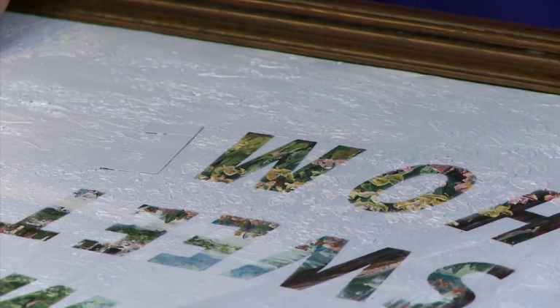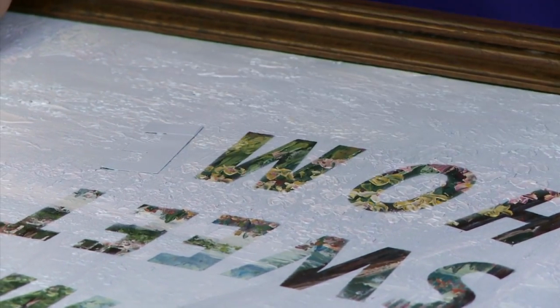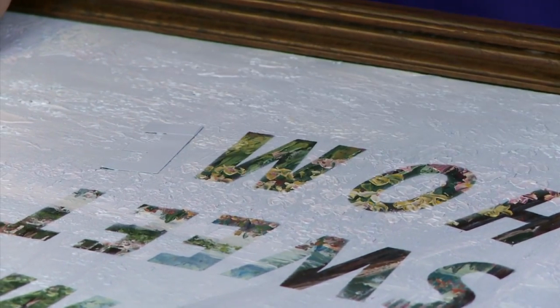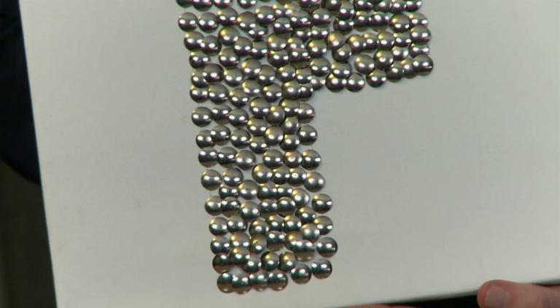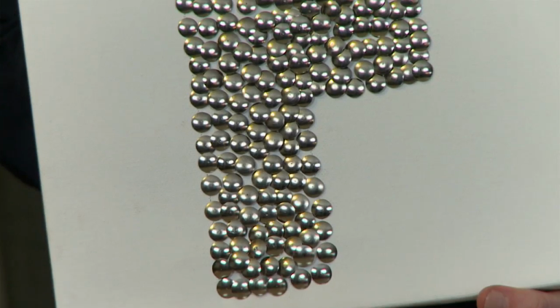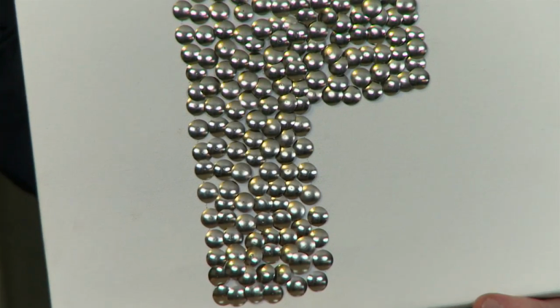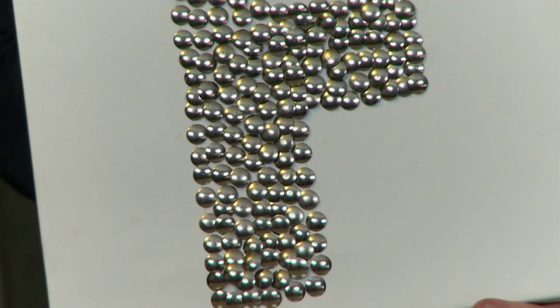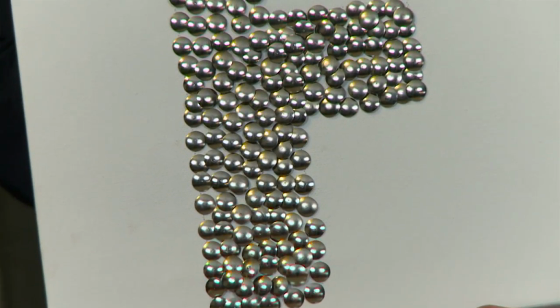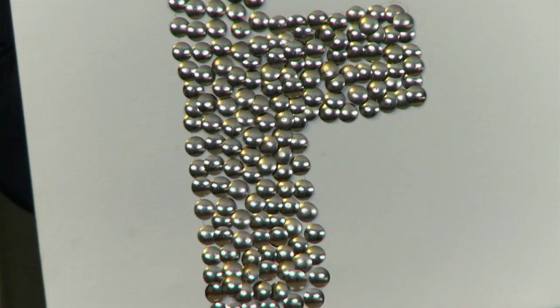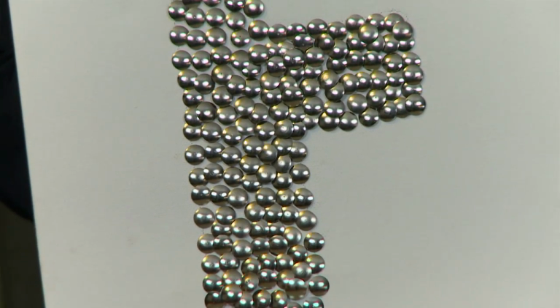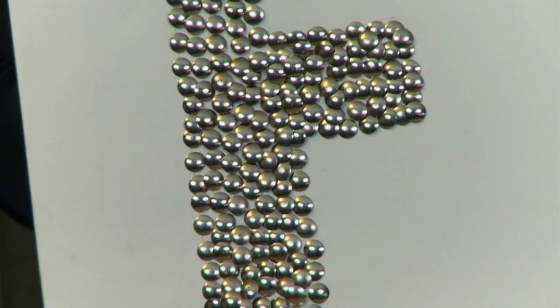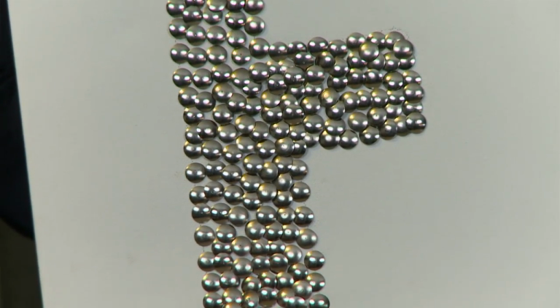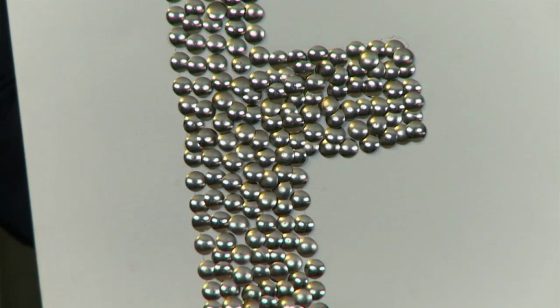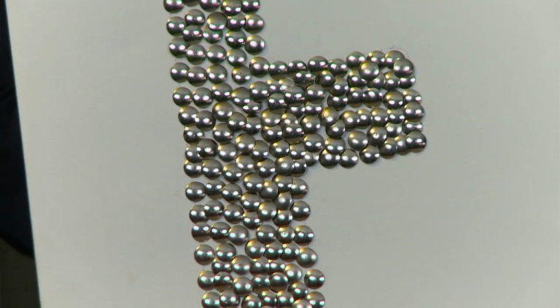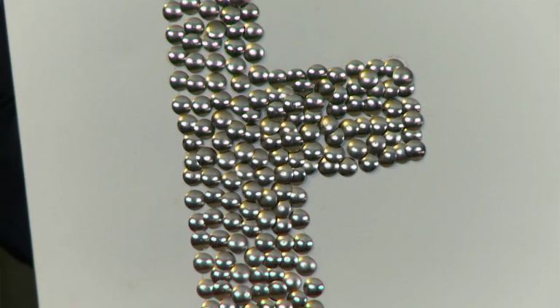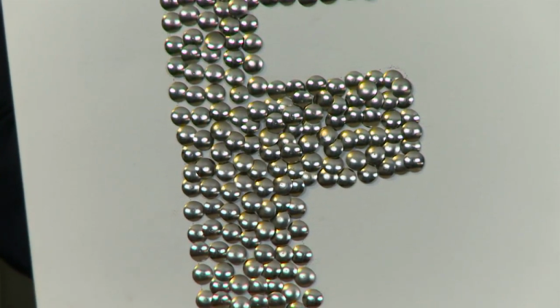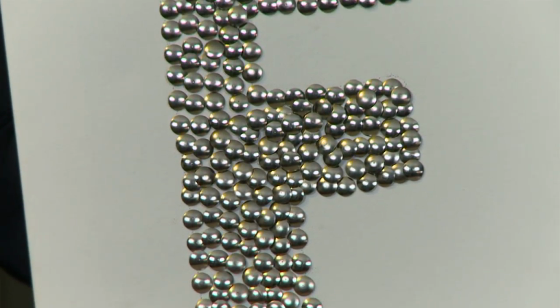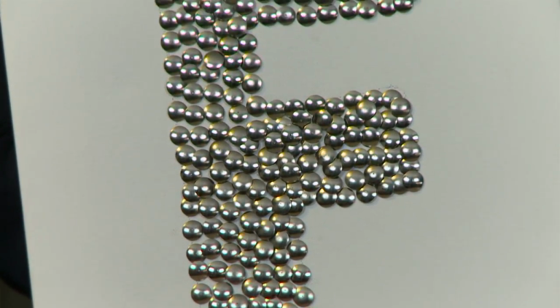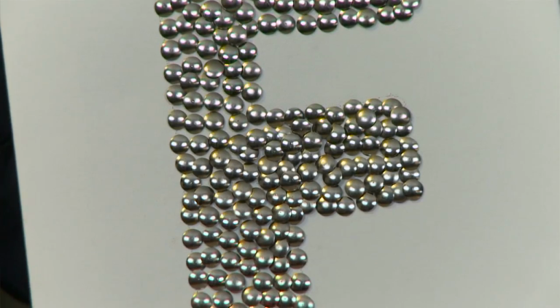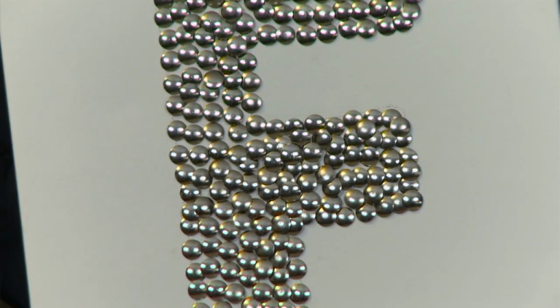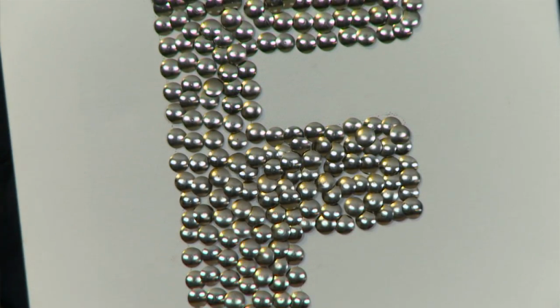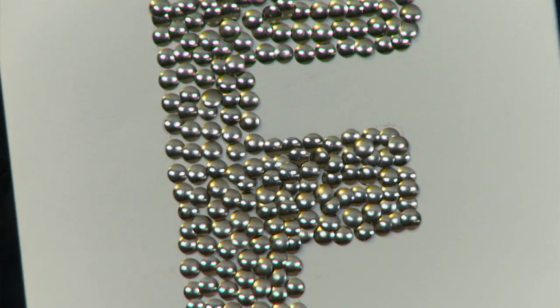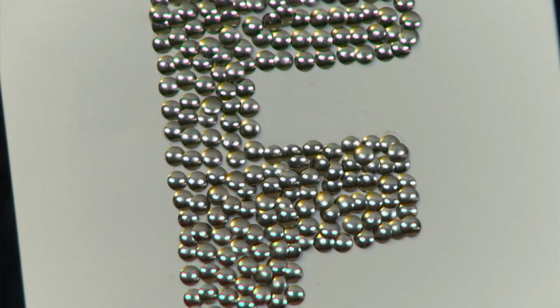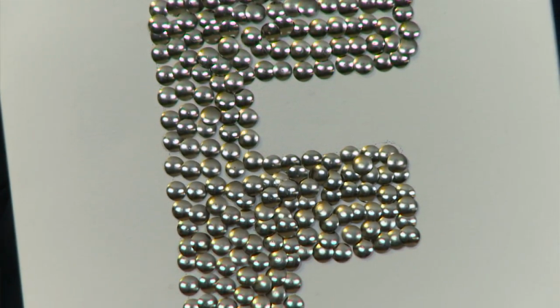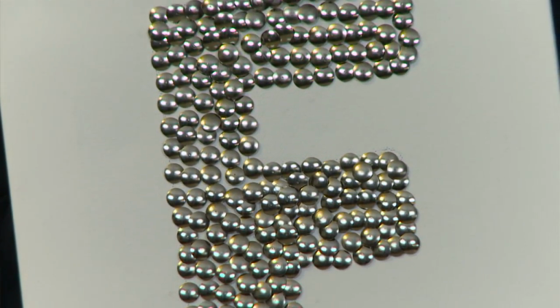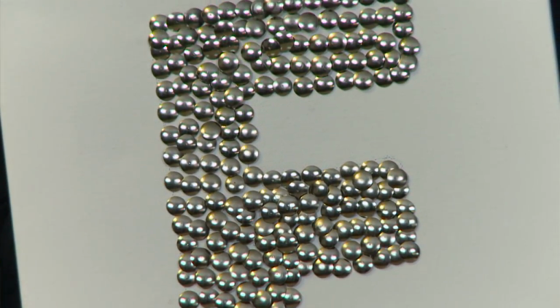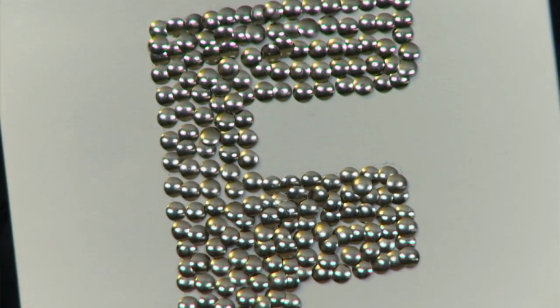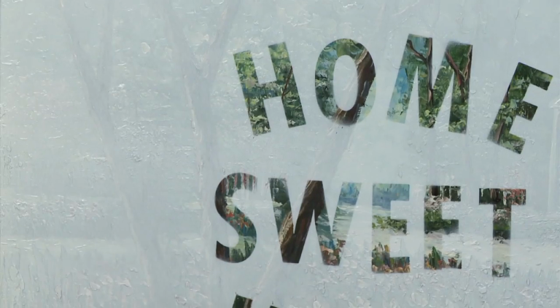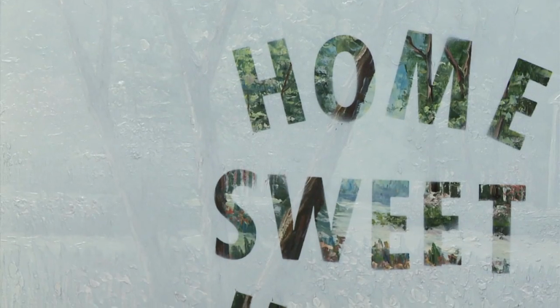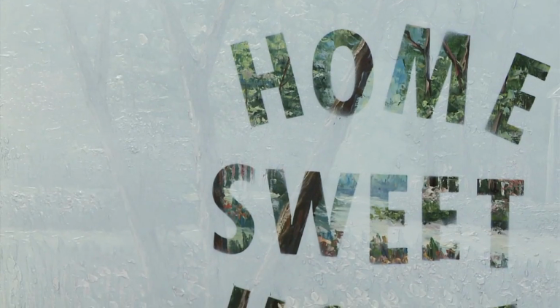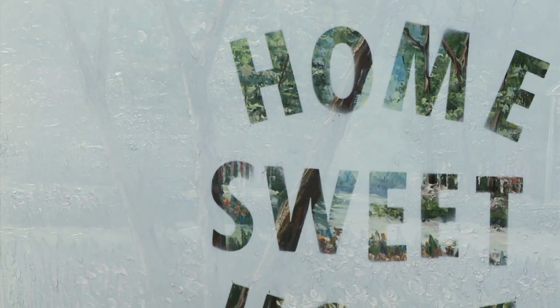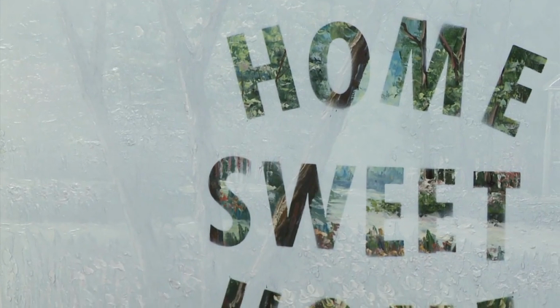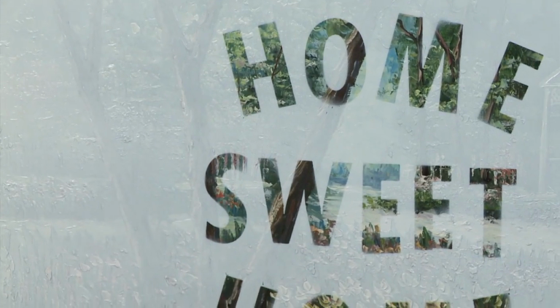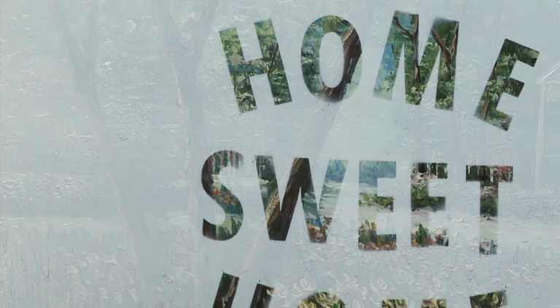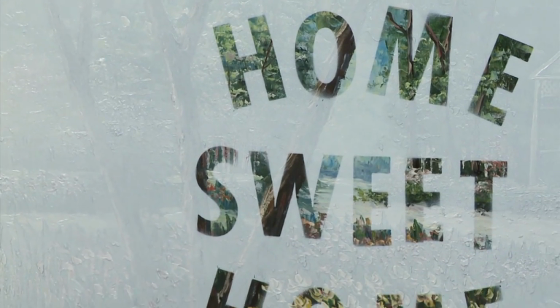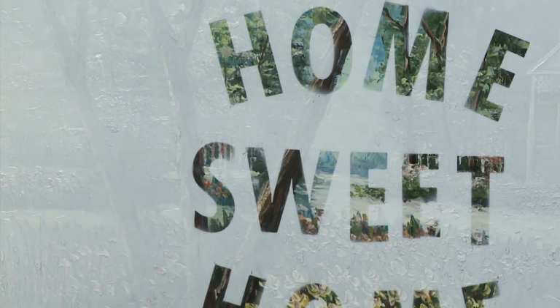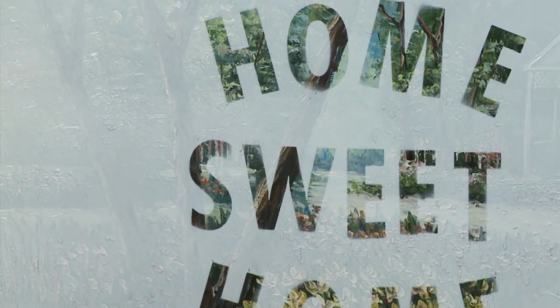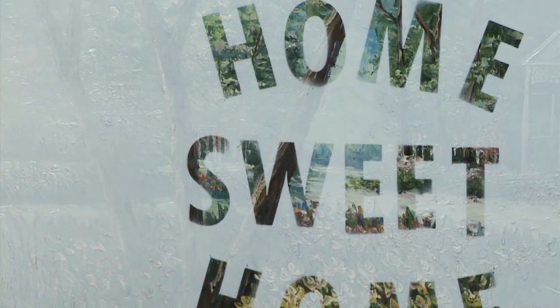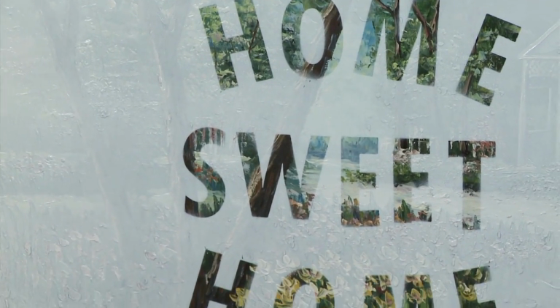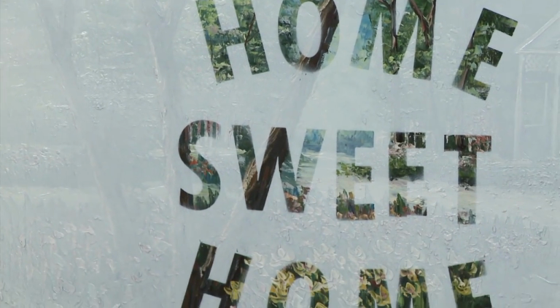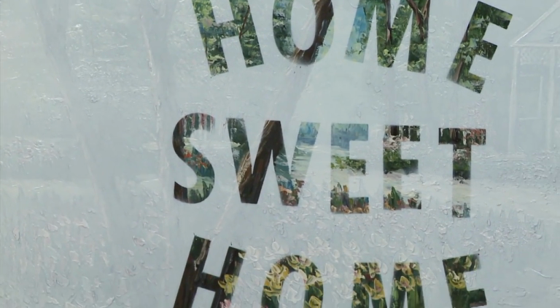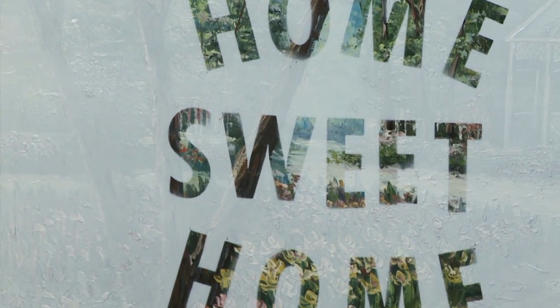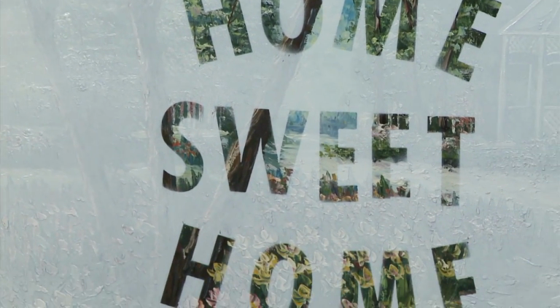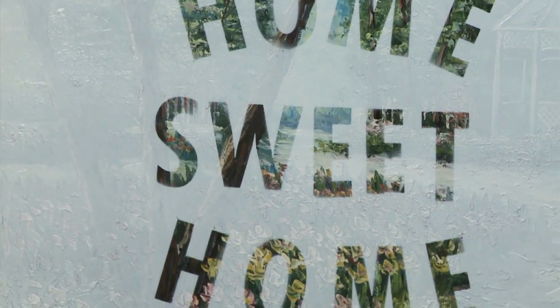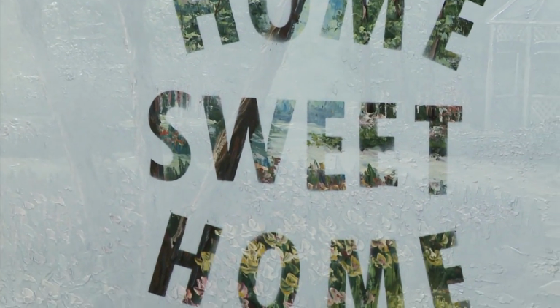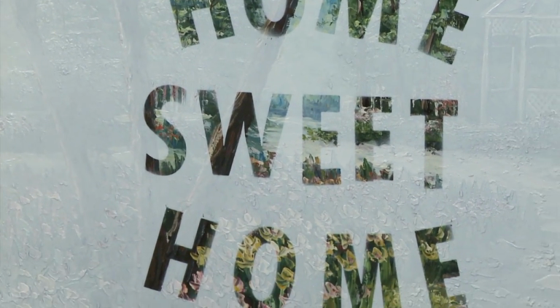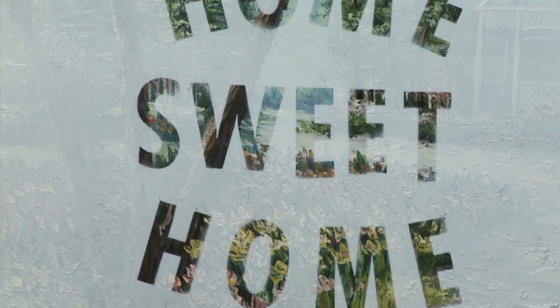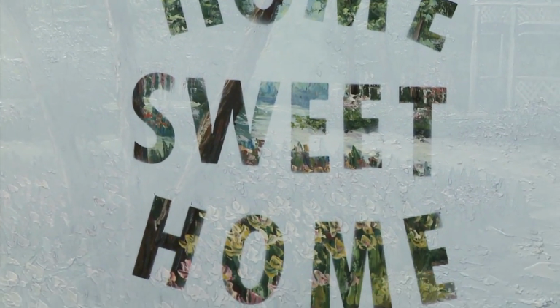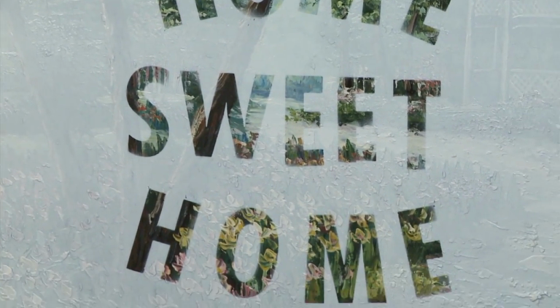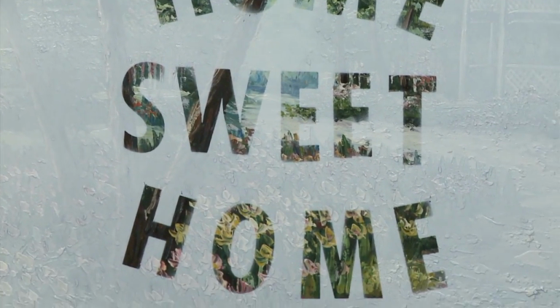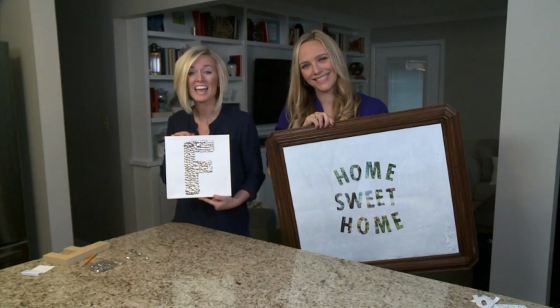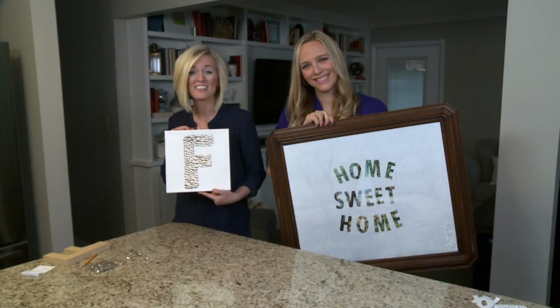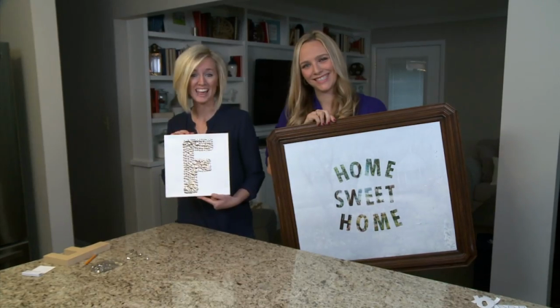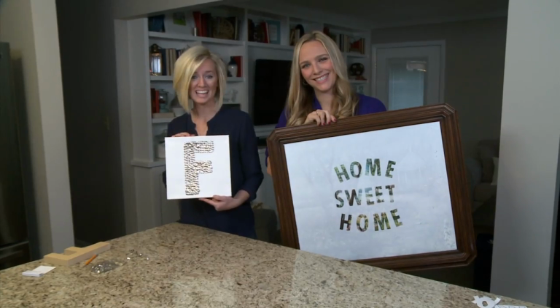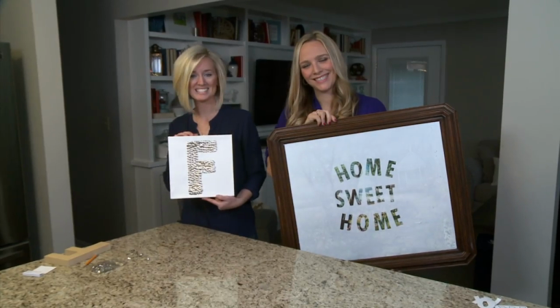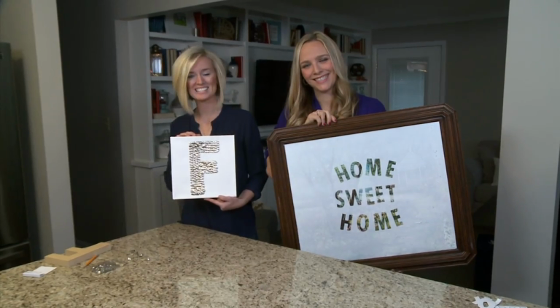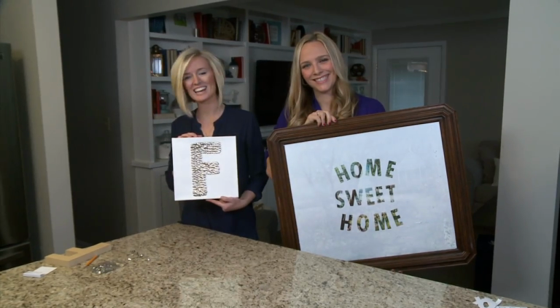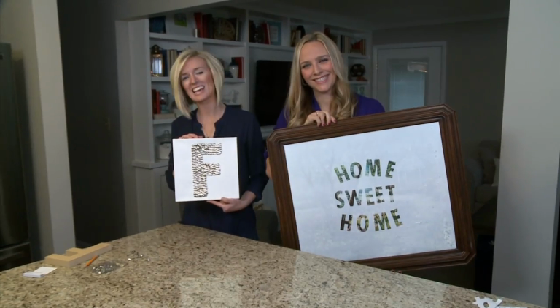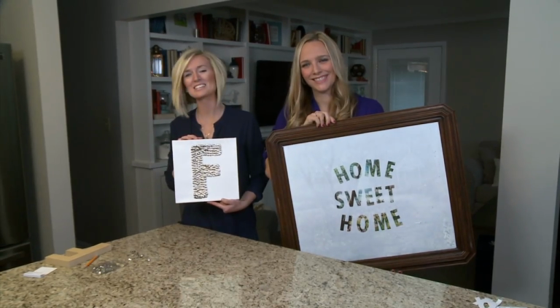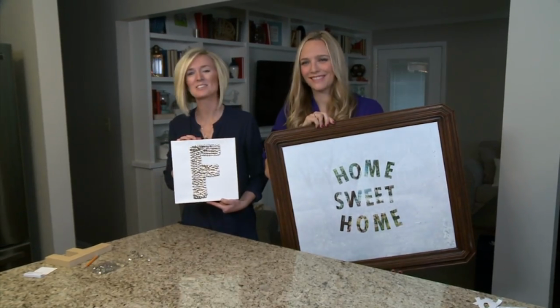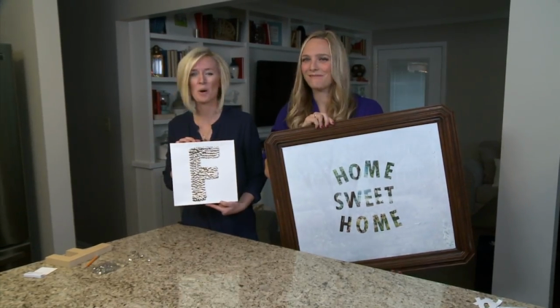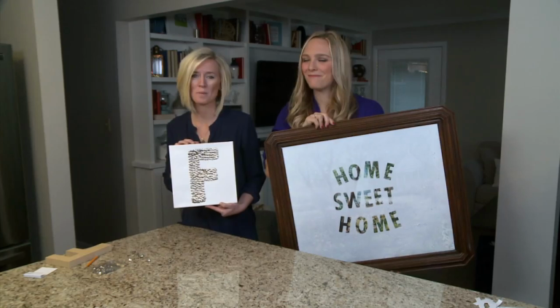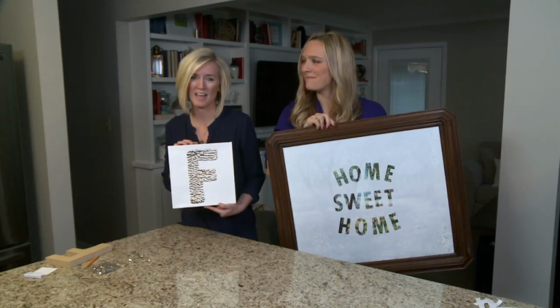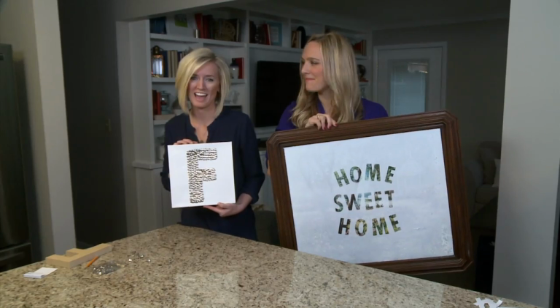I'm just going to take this outside and give it a couple coats of white spray paint. So with just a few supplies and a little creativity, we have two new pieces of art for our walls. And that's today's Home Hack.